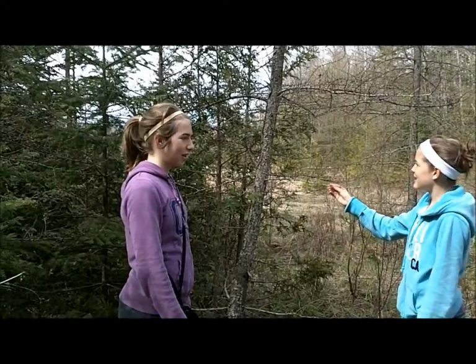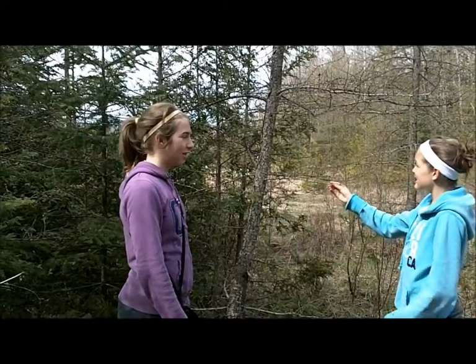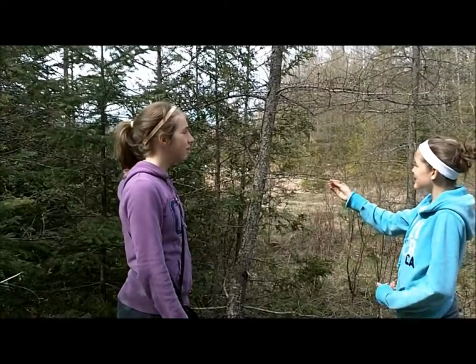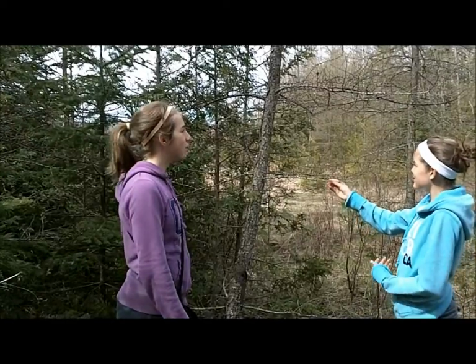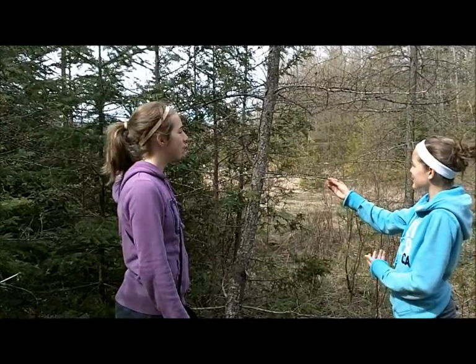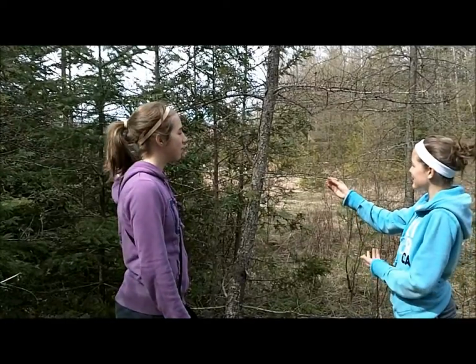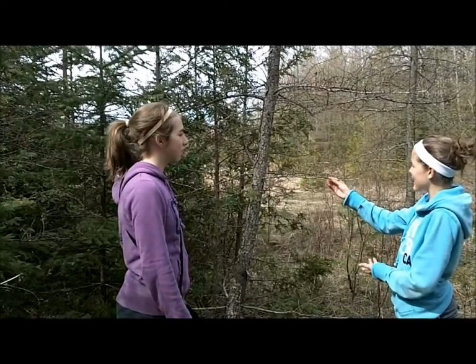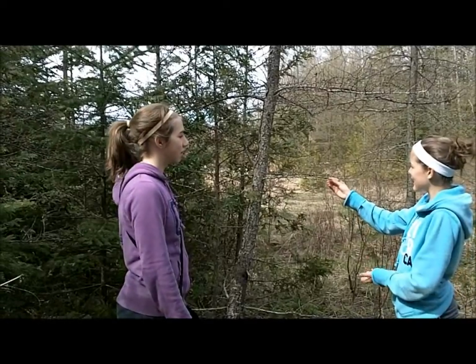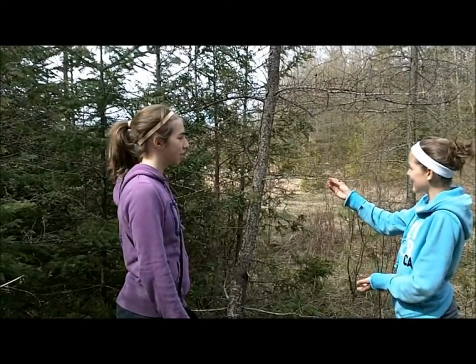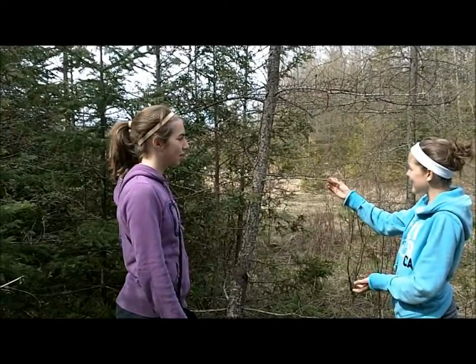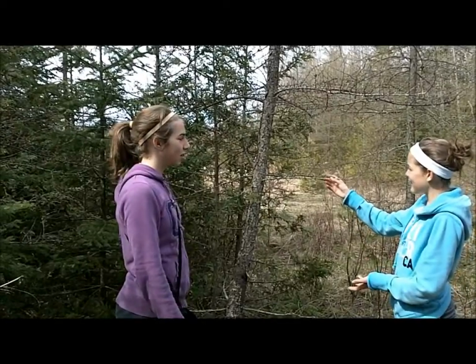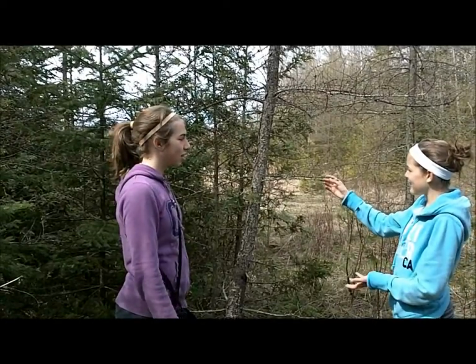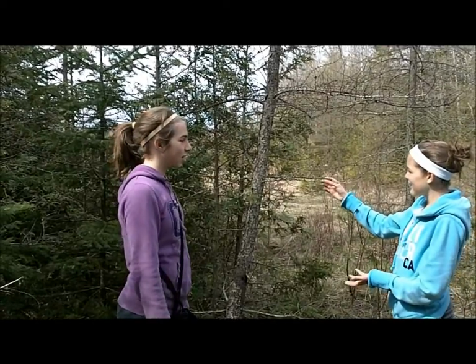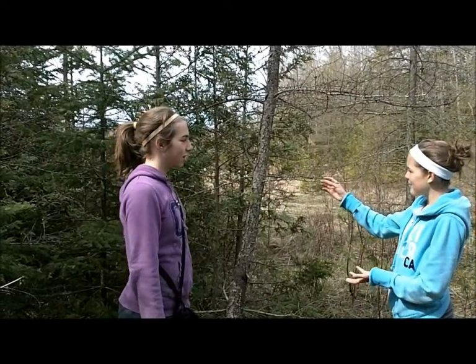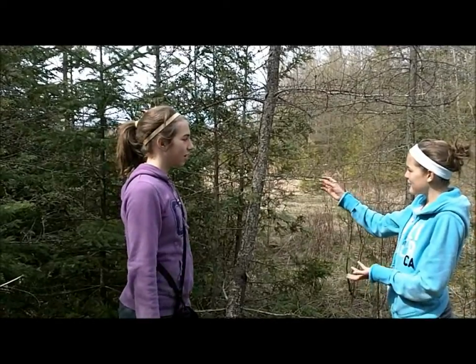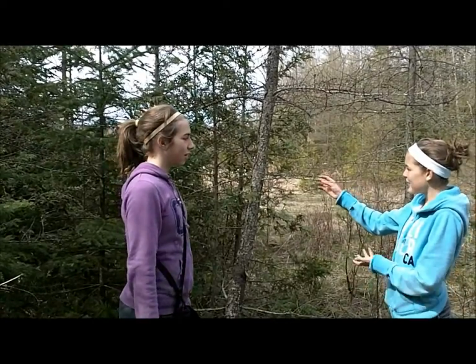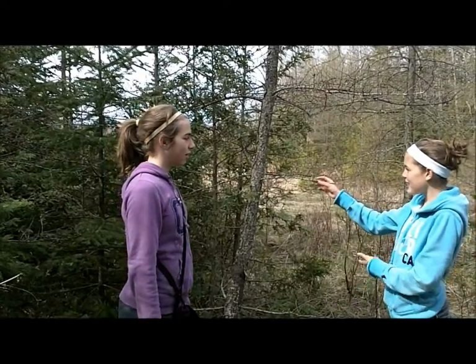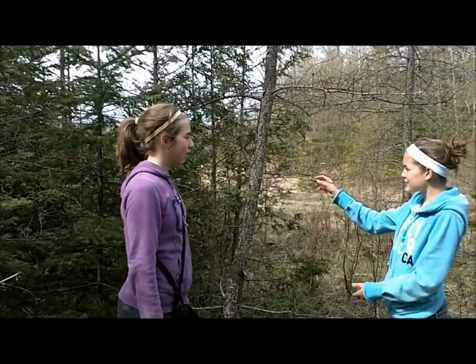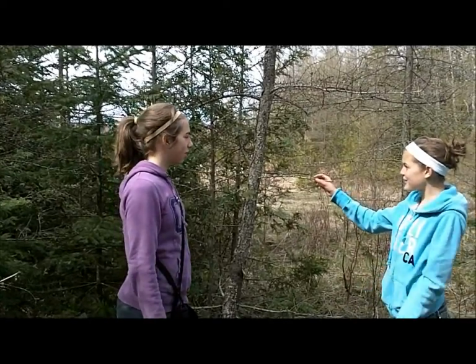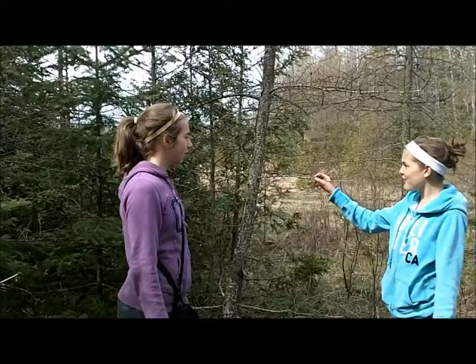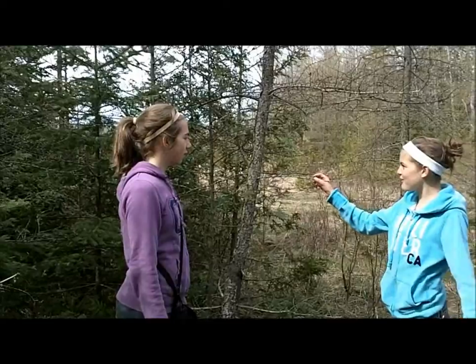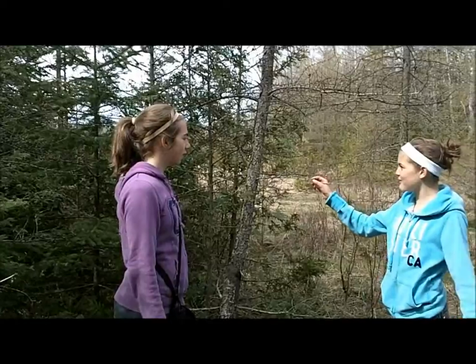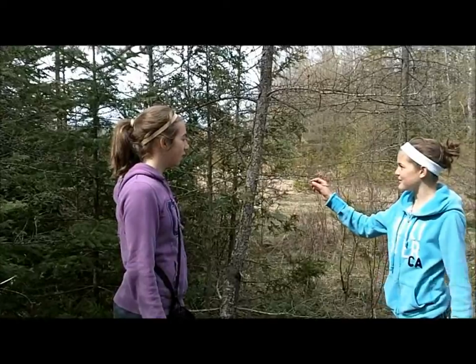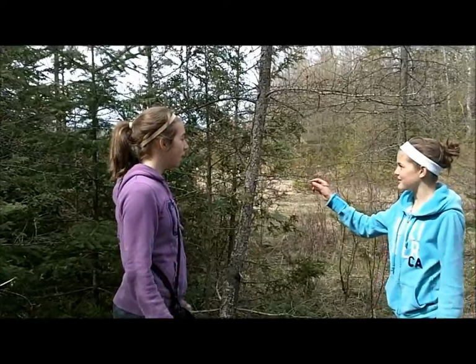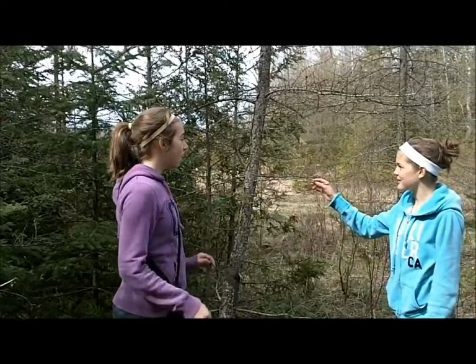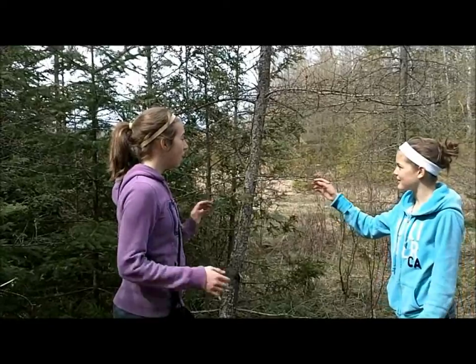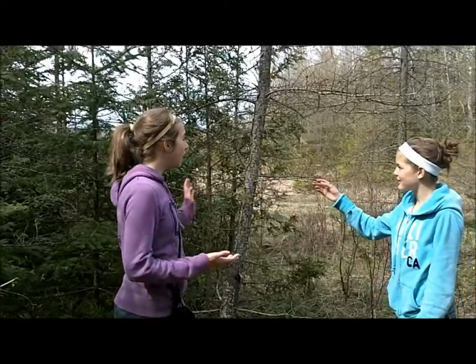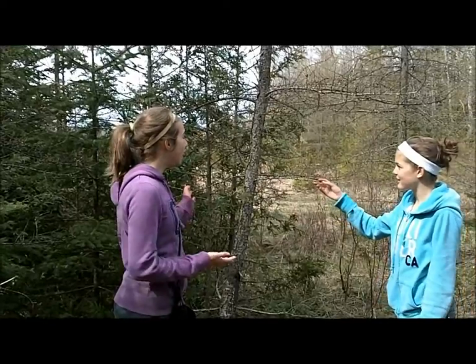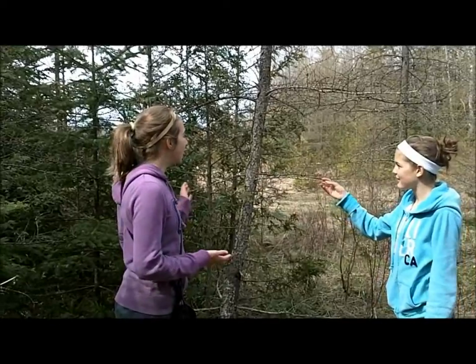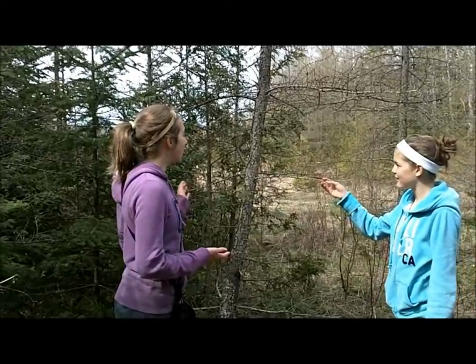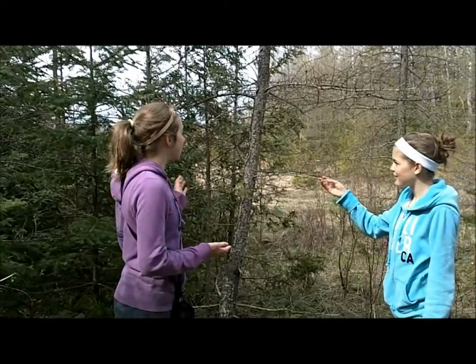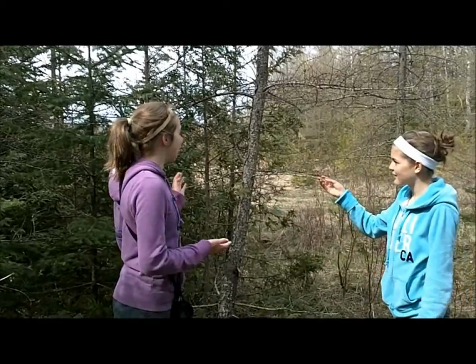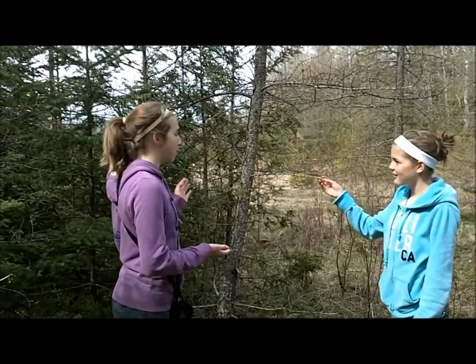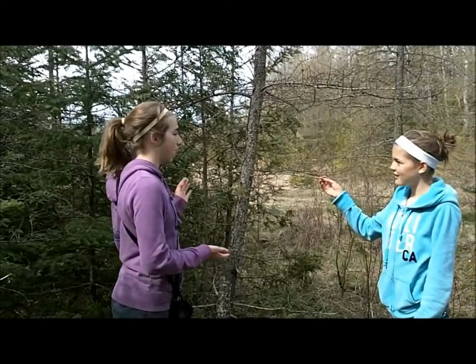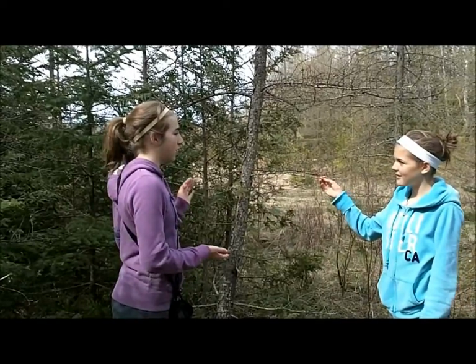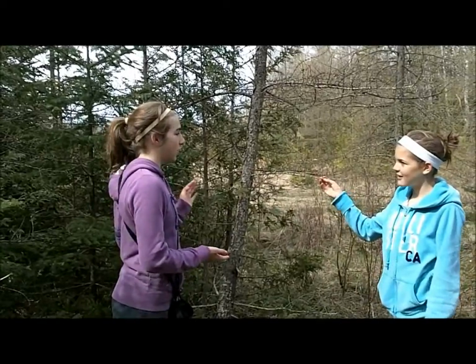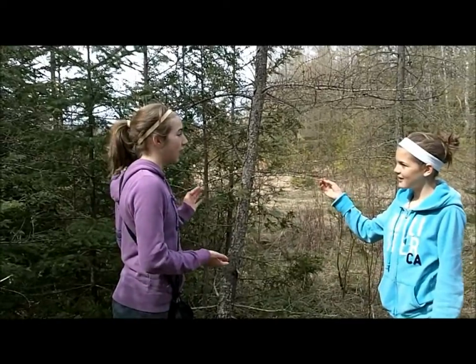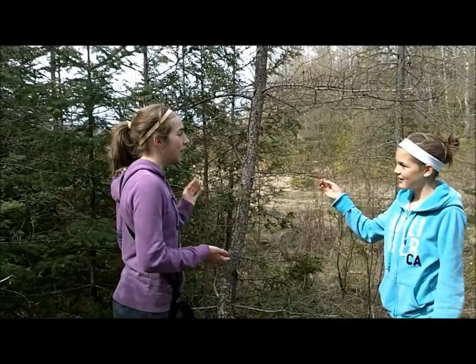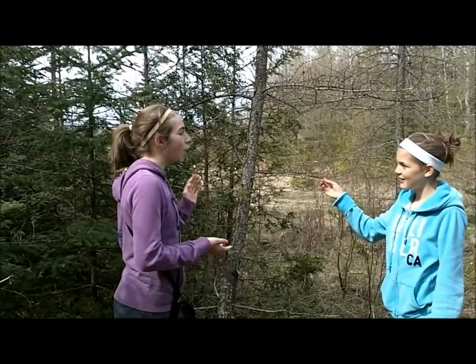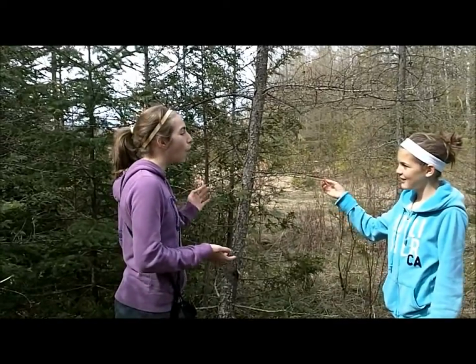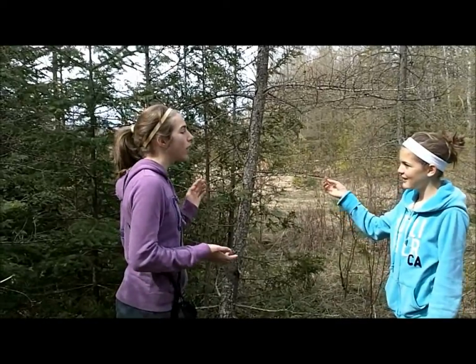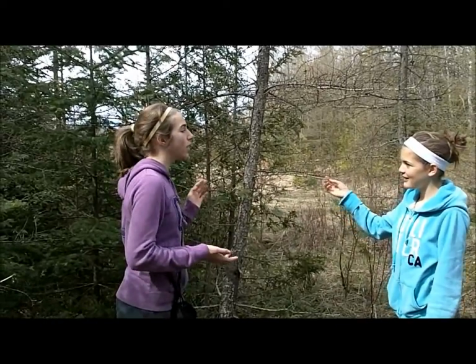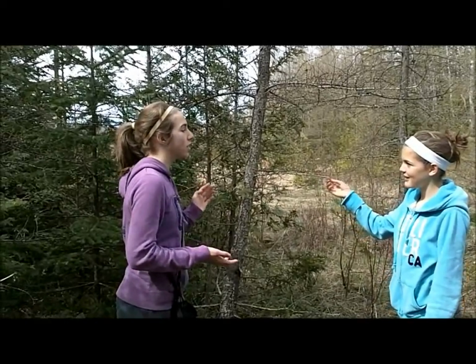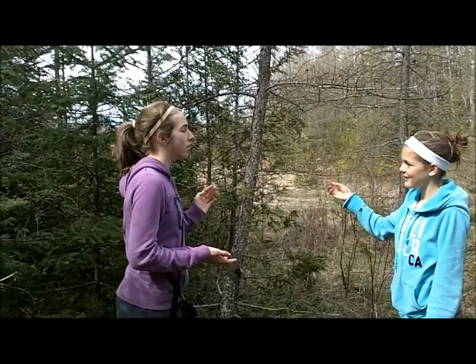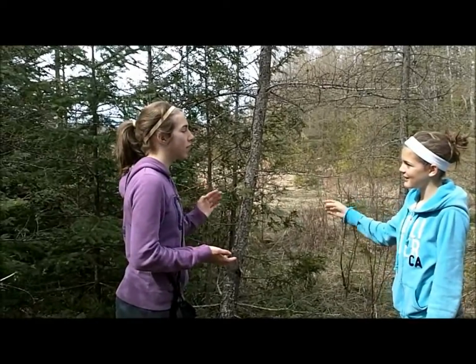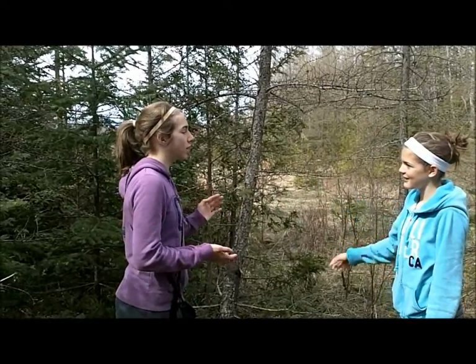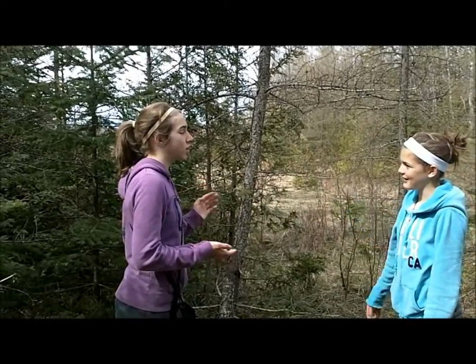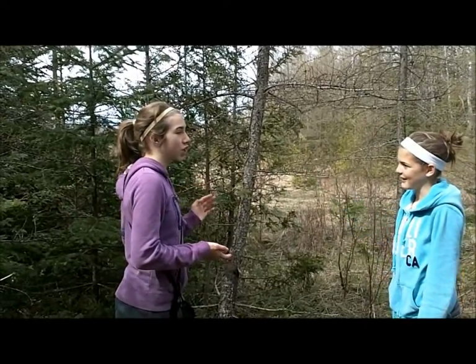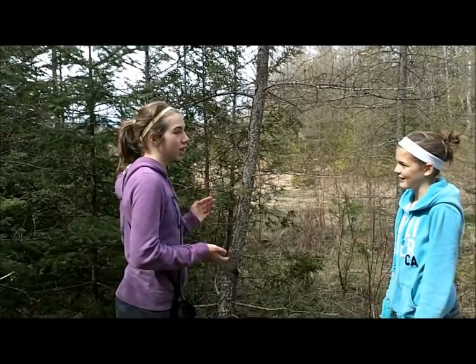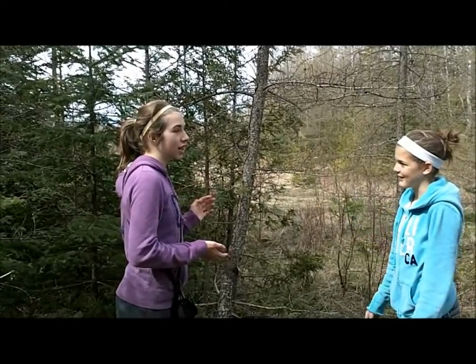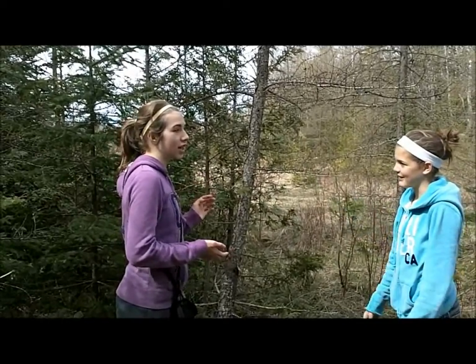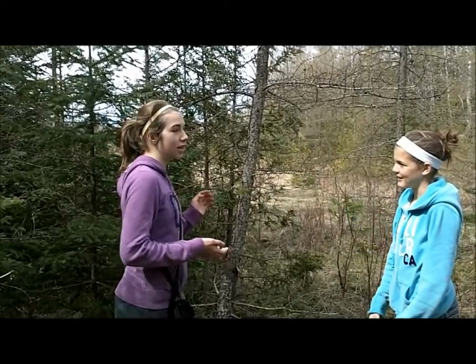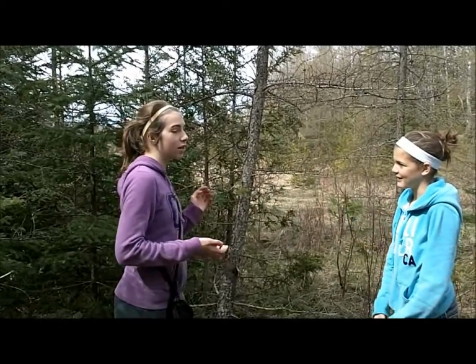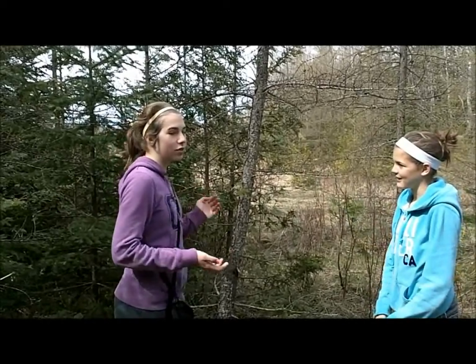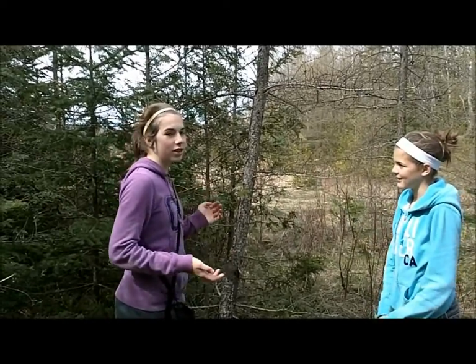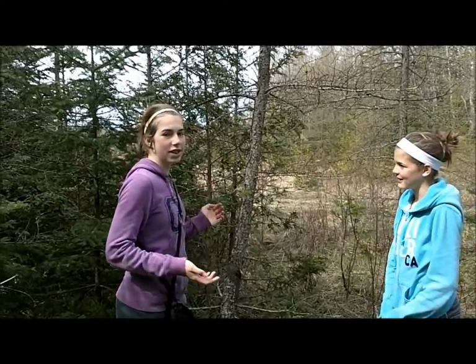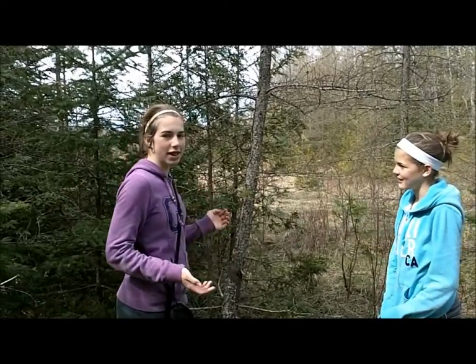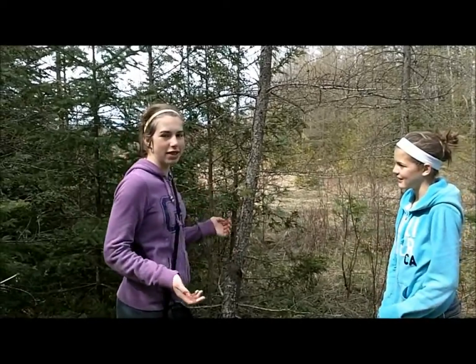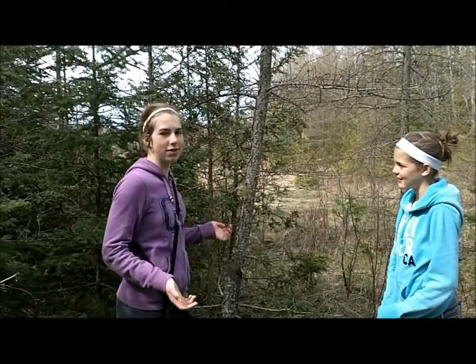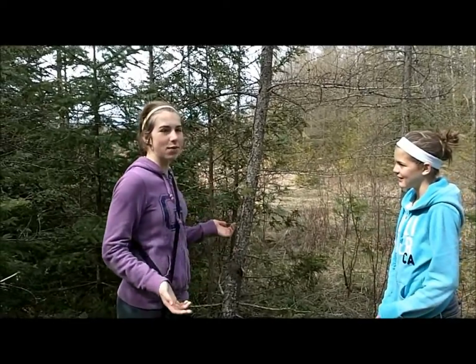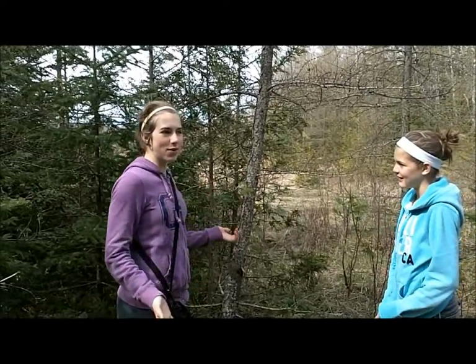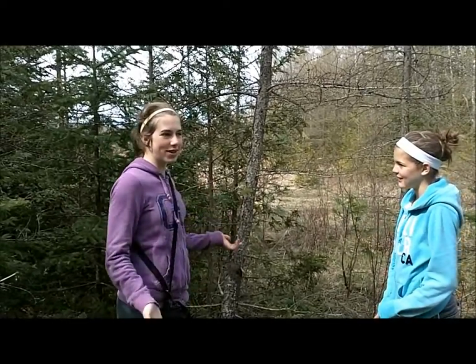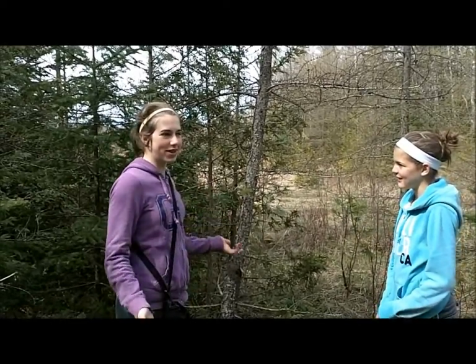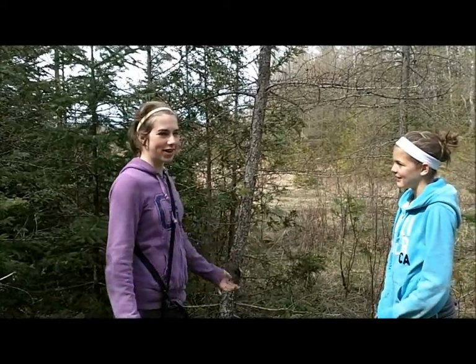Is this tree naked? But it has combs. This is a tamarack tree — it's the only coniferous tree that loses its leaves in the winter.